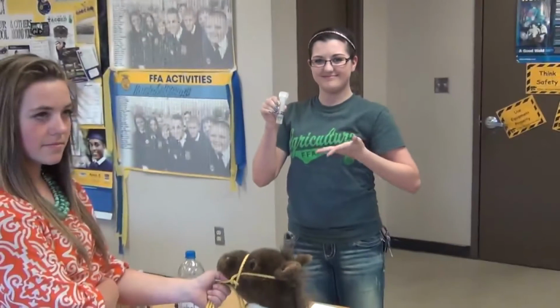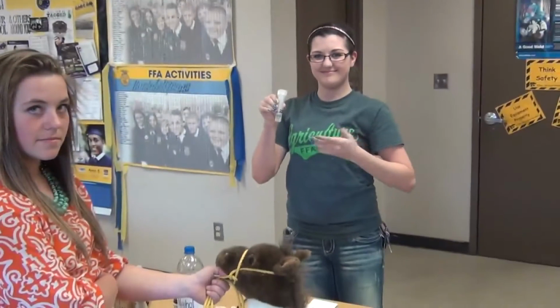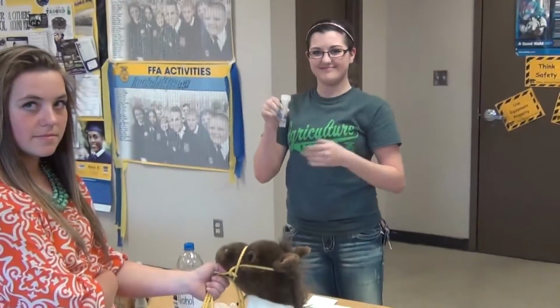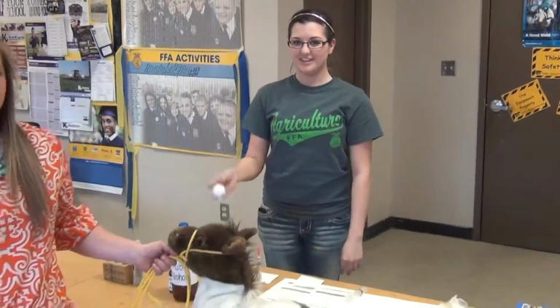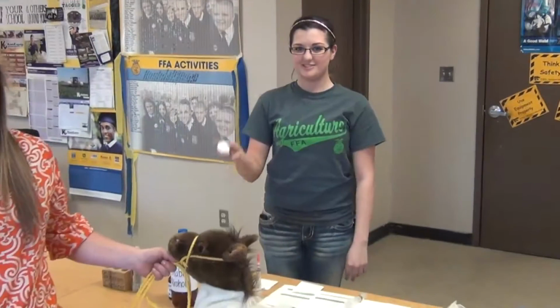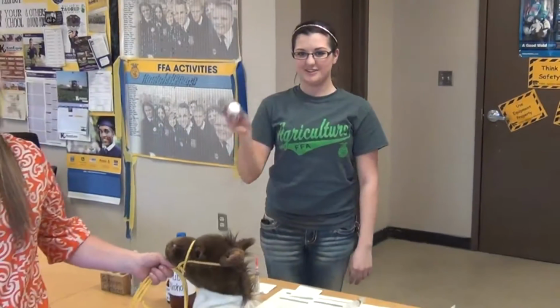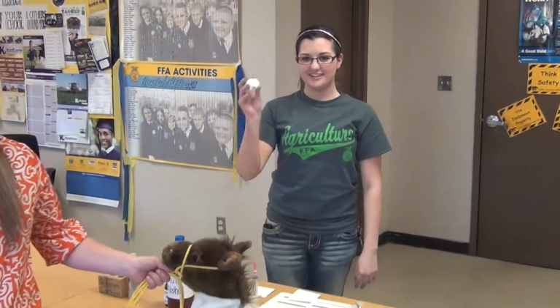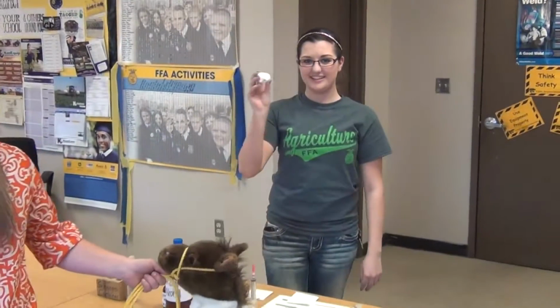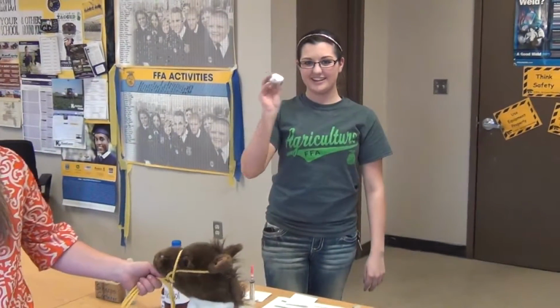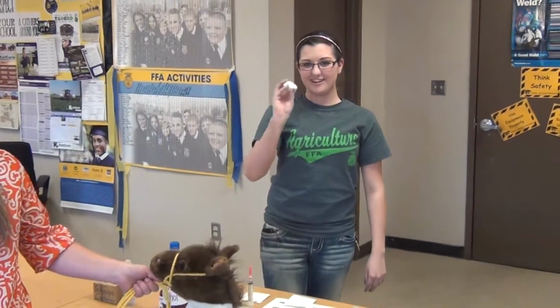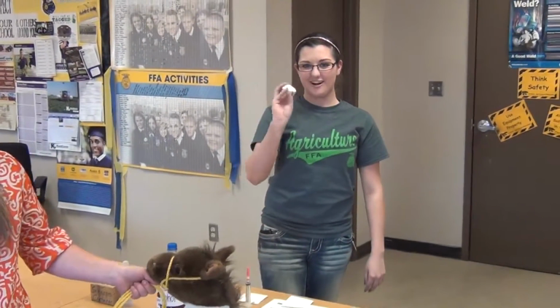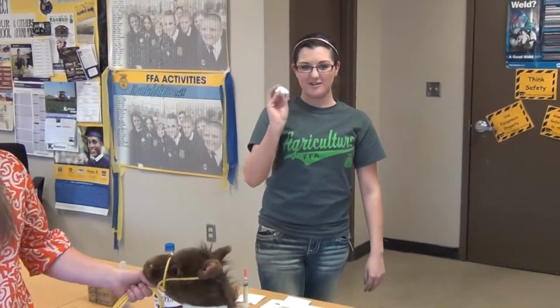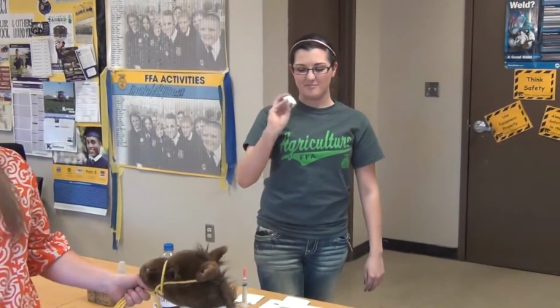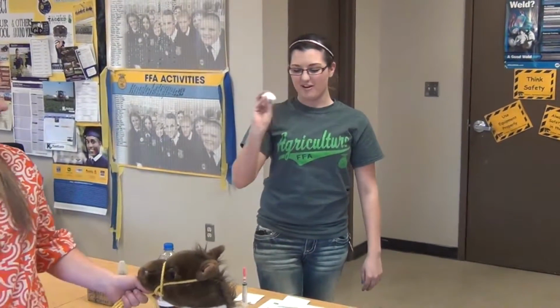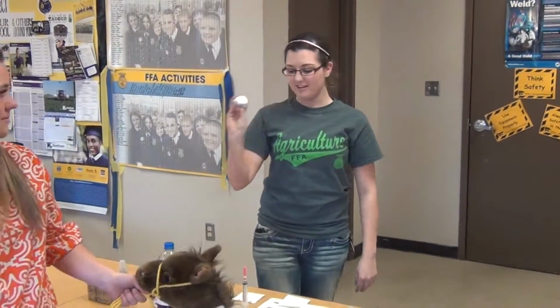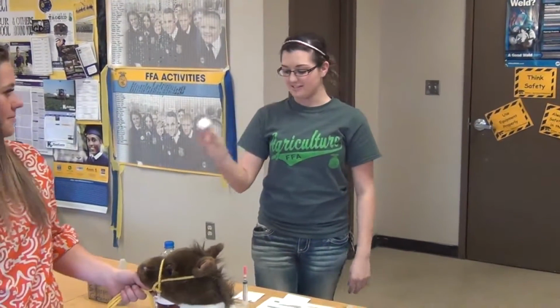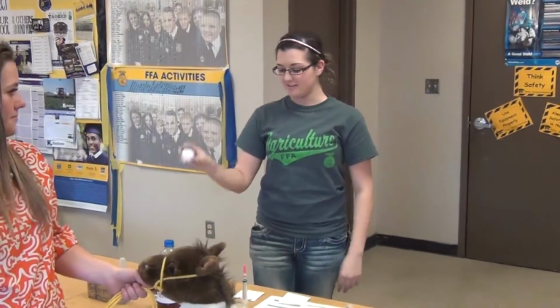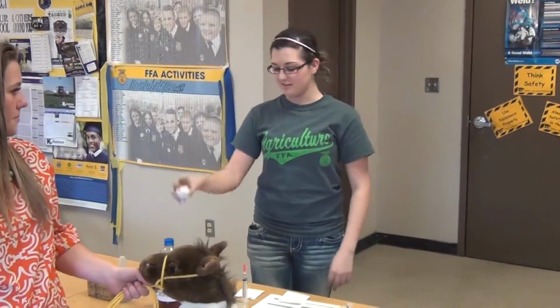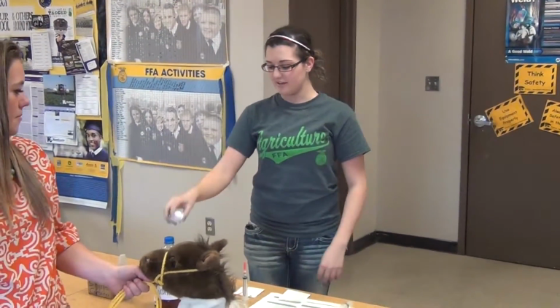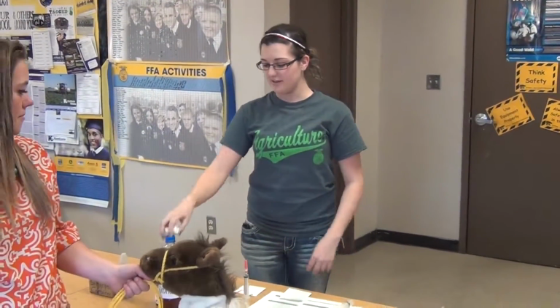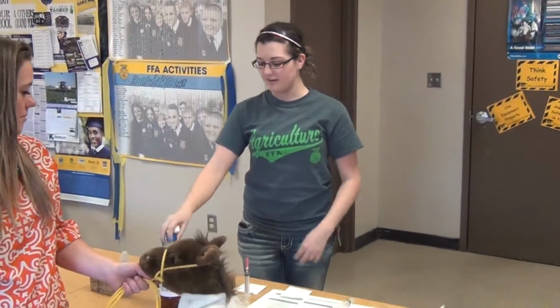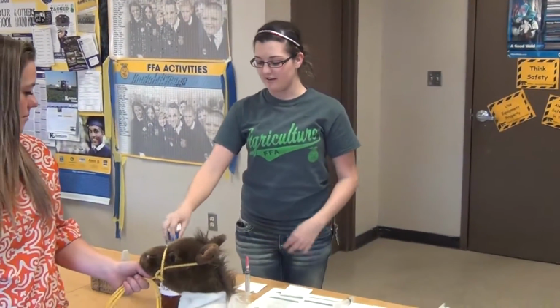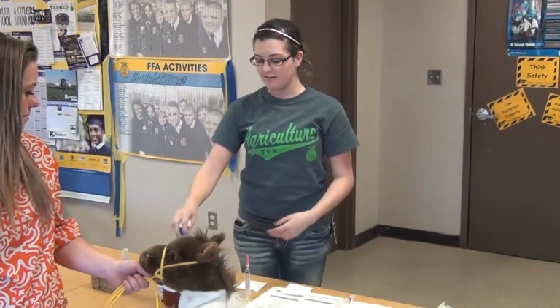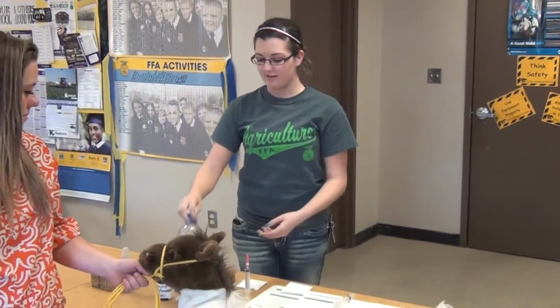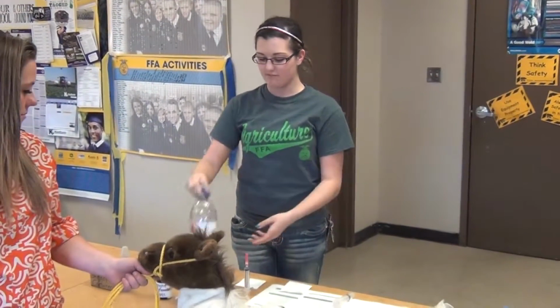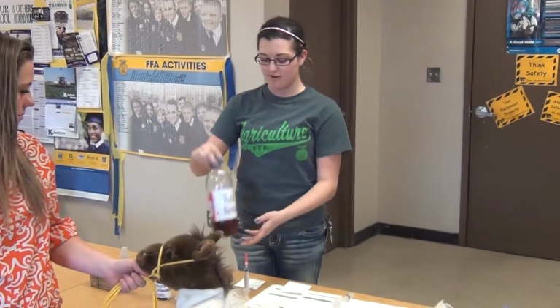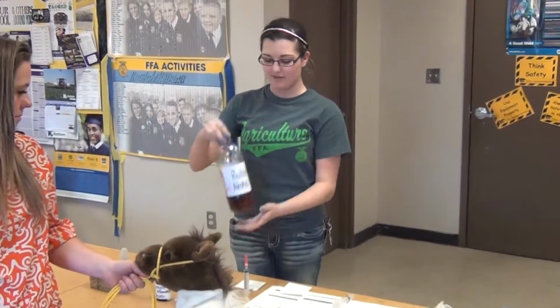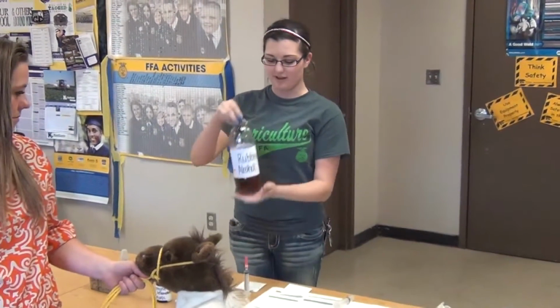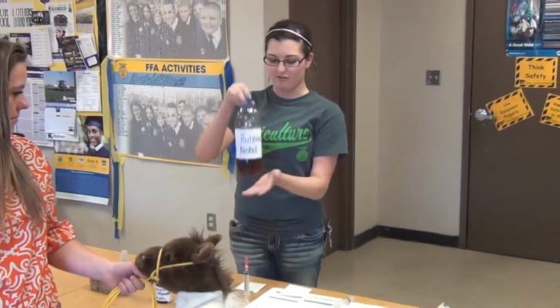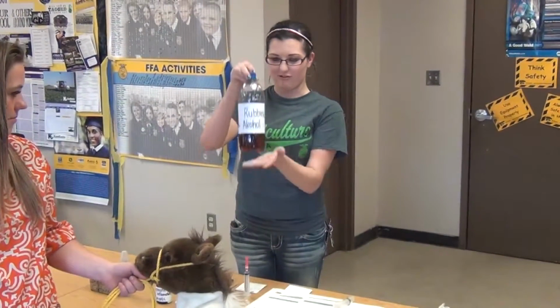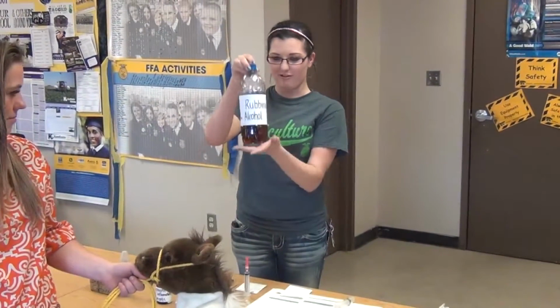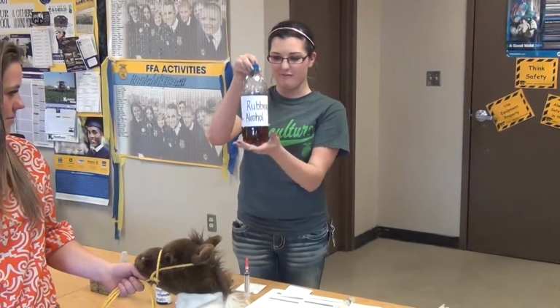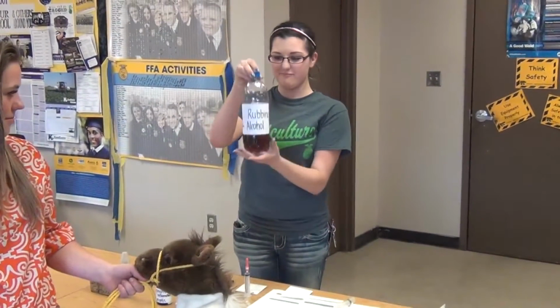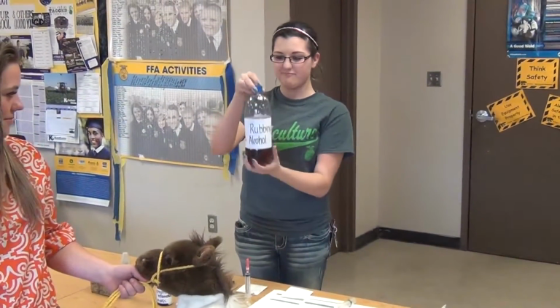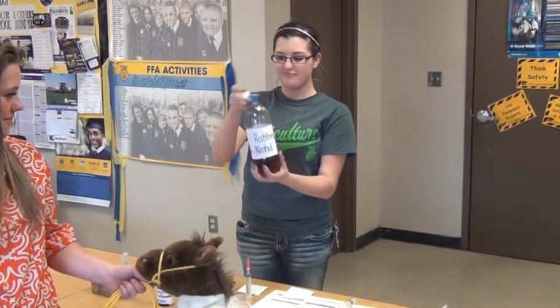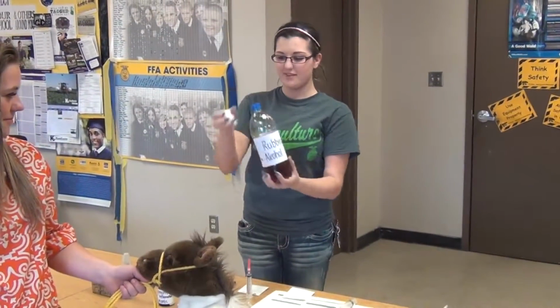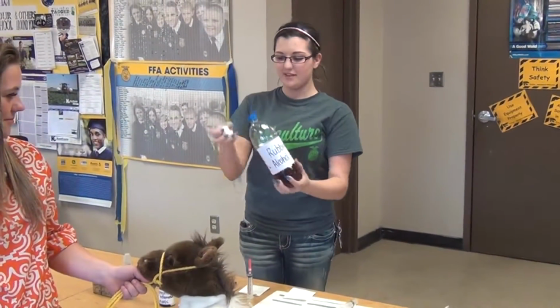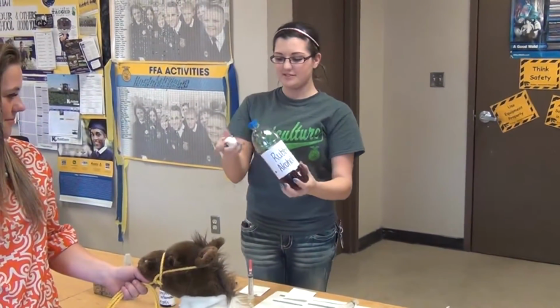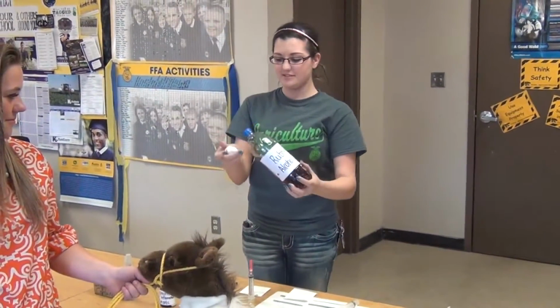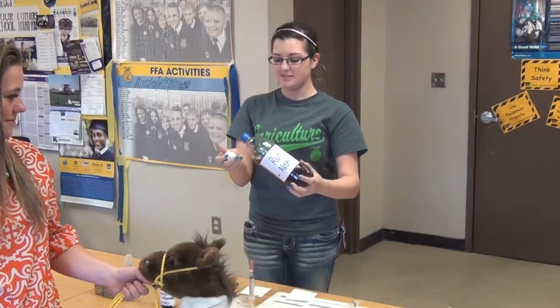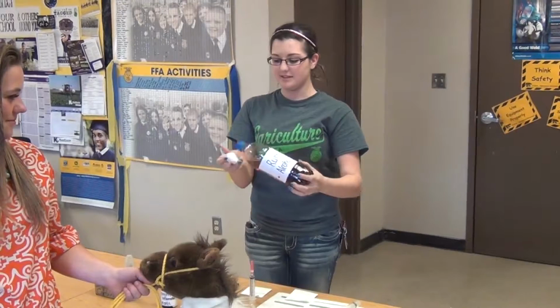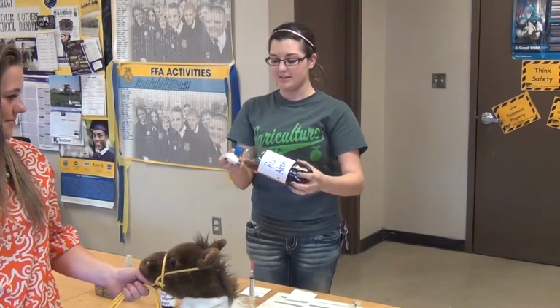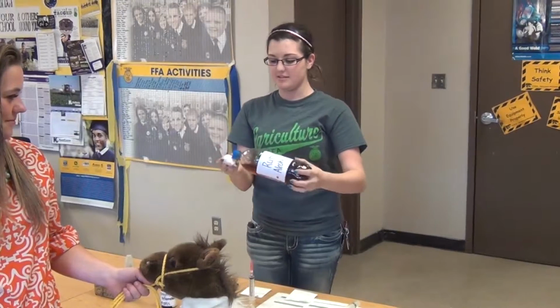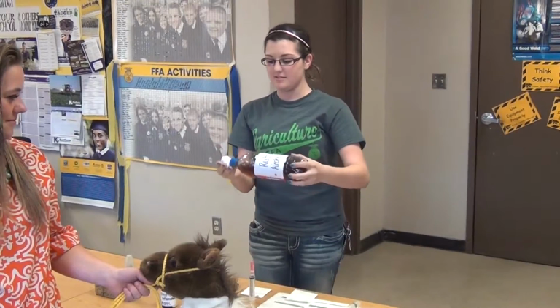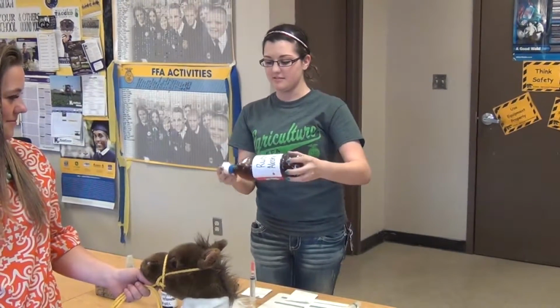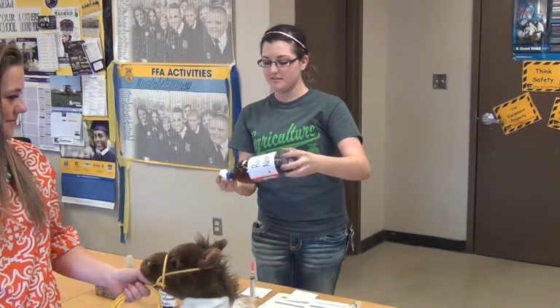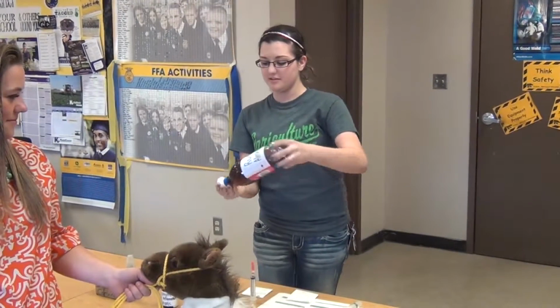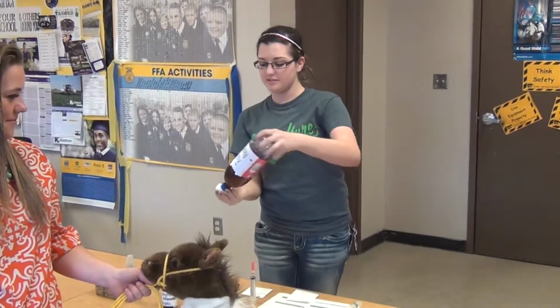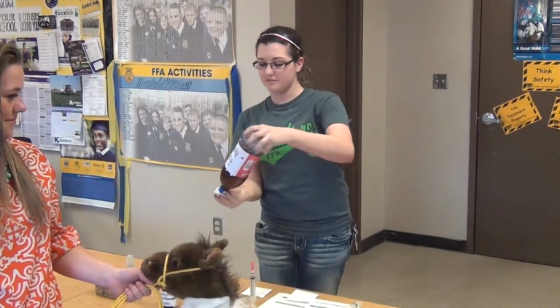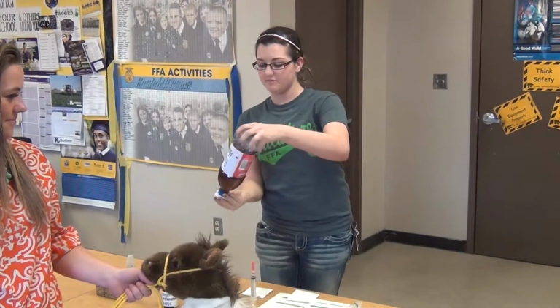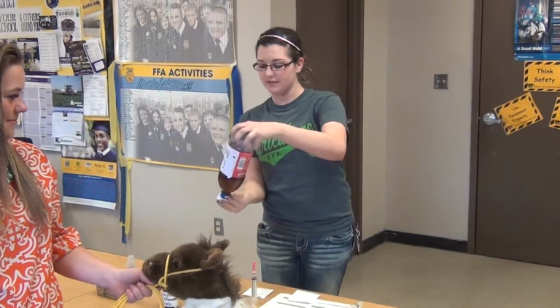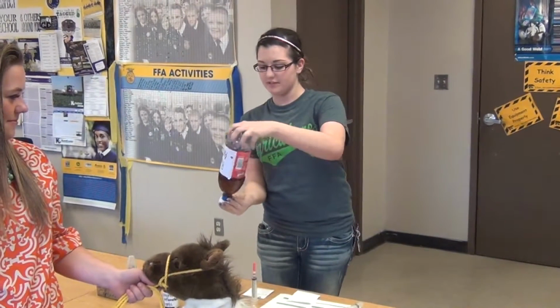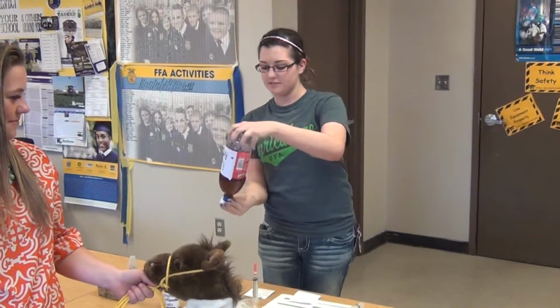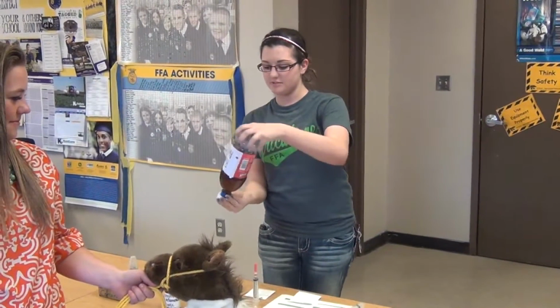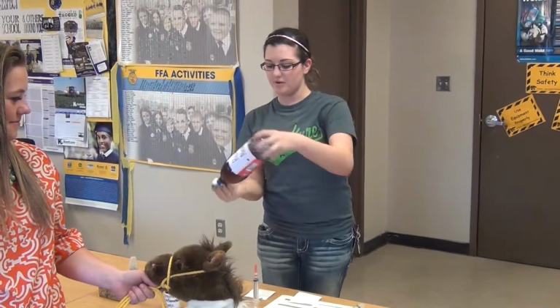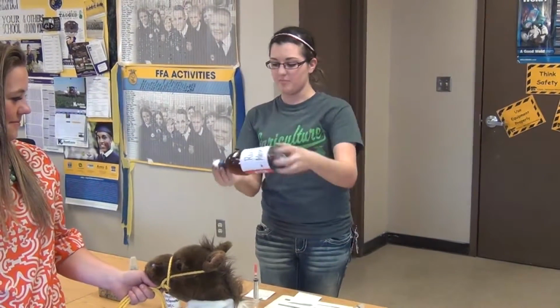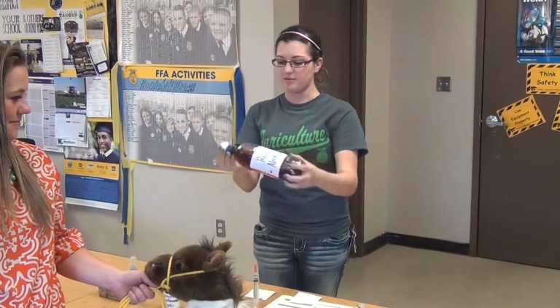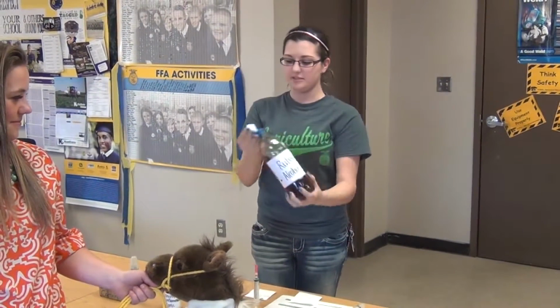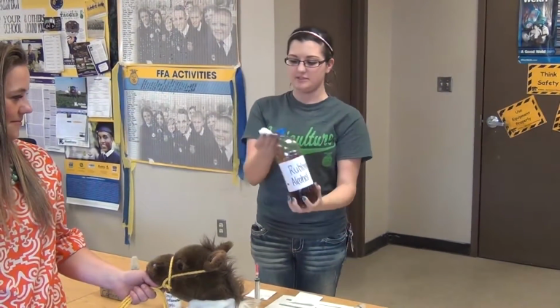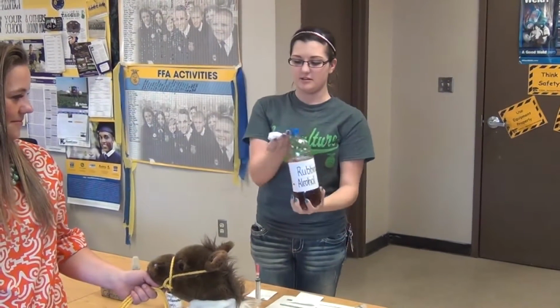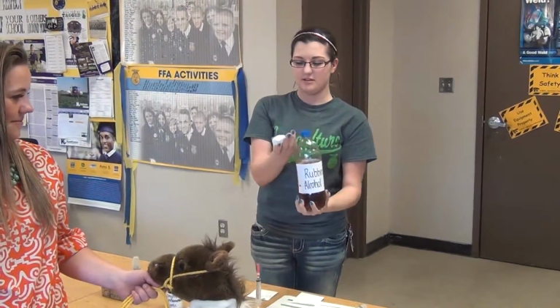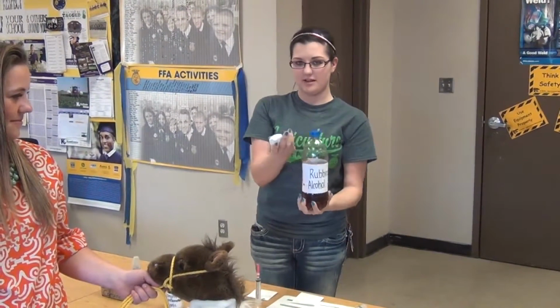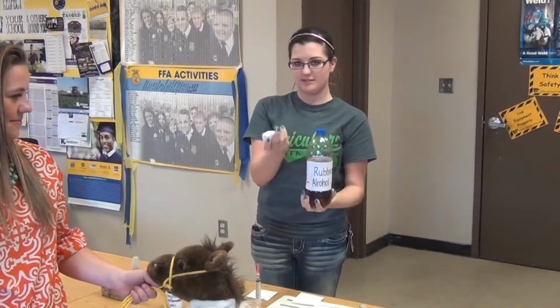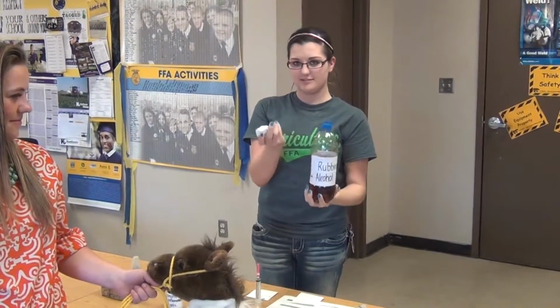Next, we're going to take a cotton ball and soak it in rubbing alcohol to get the syringe properly sterilized.